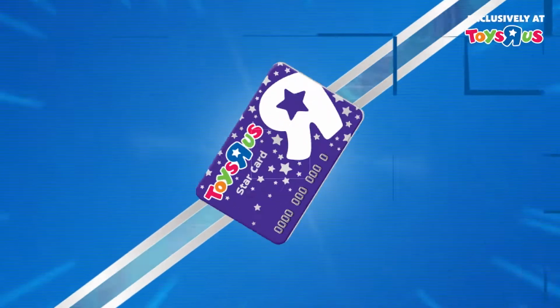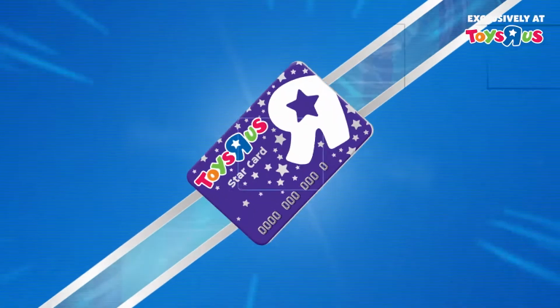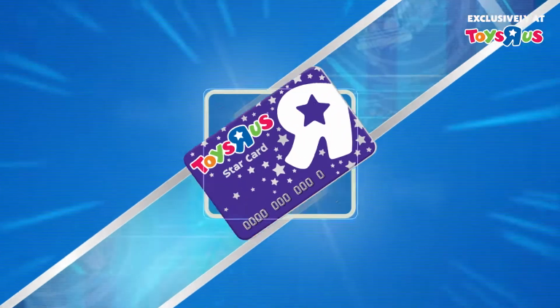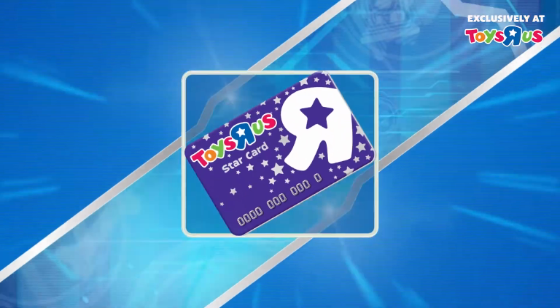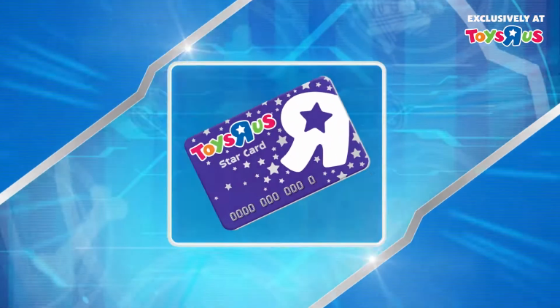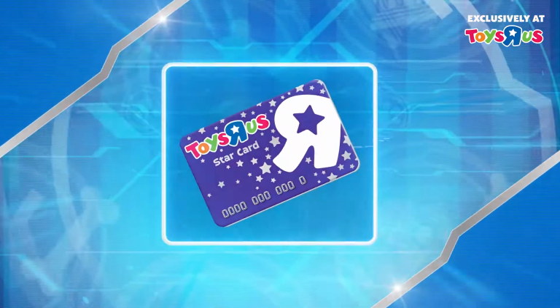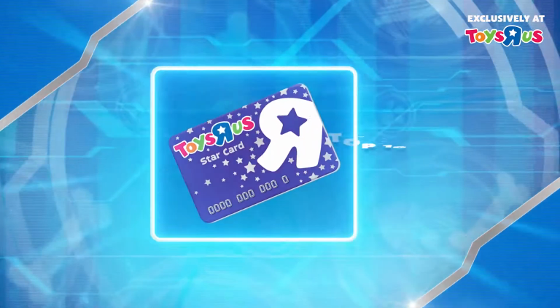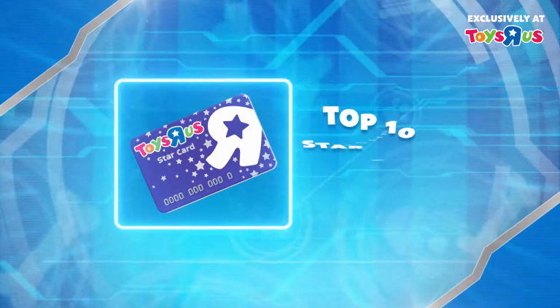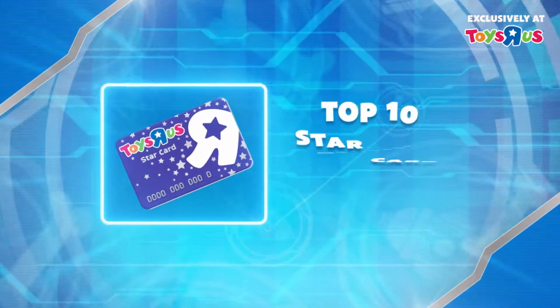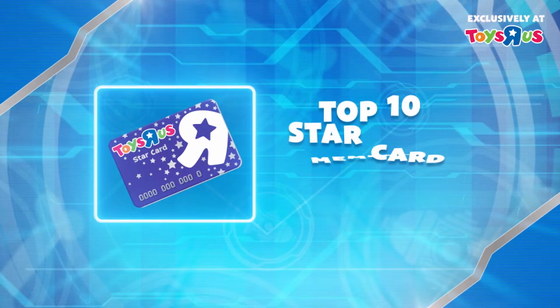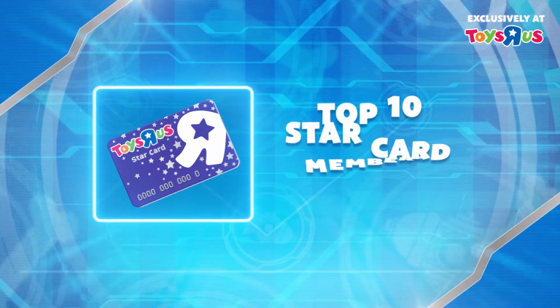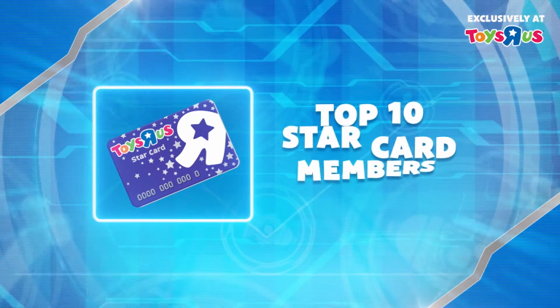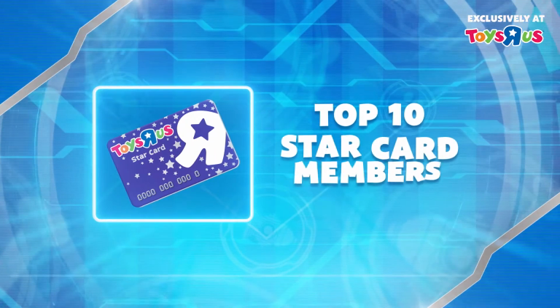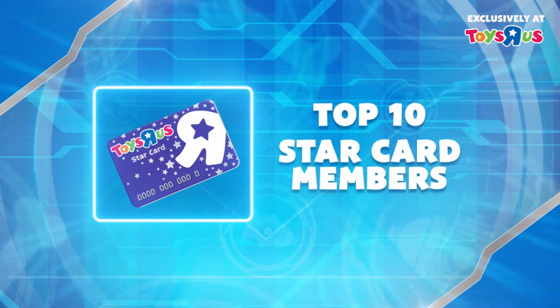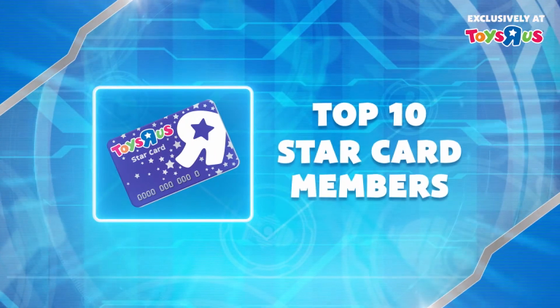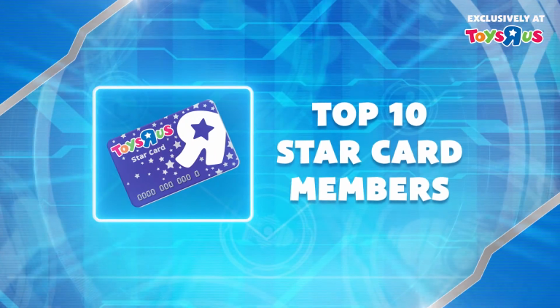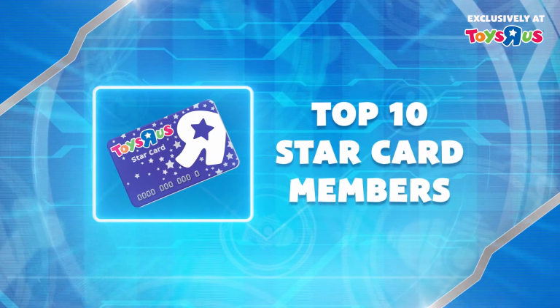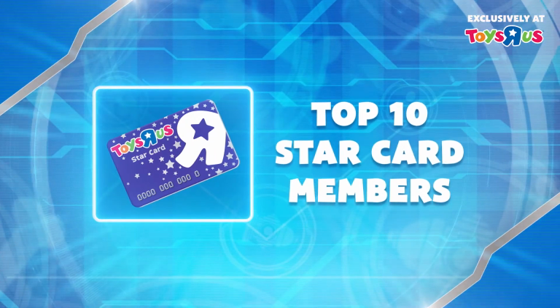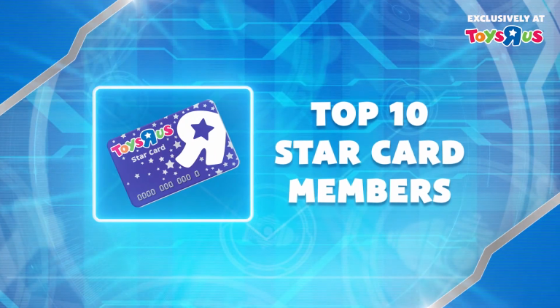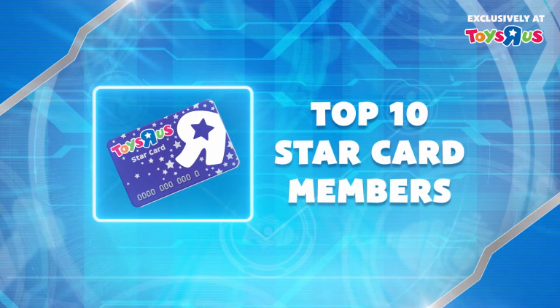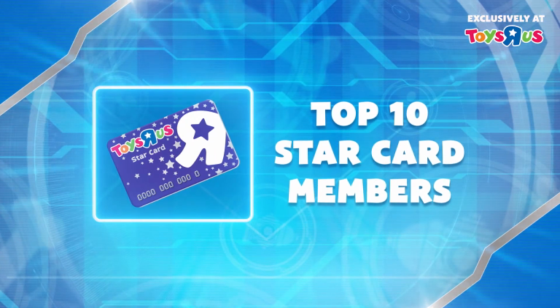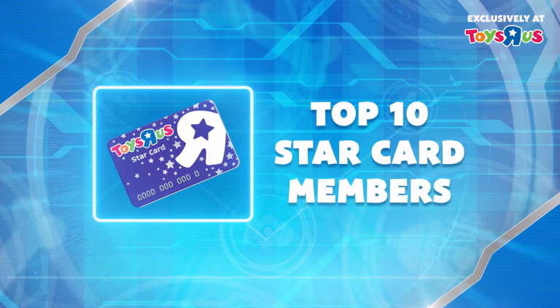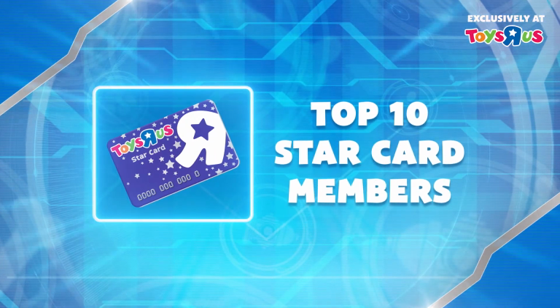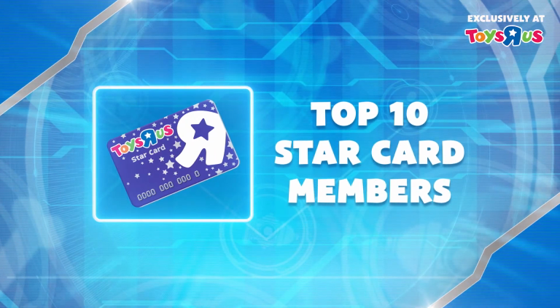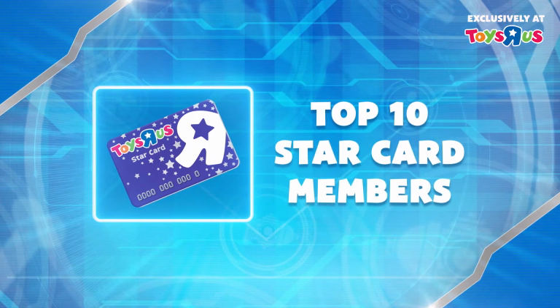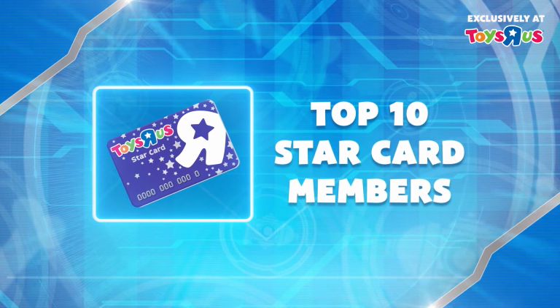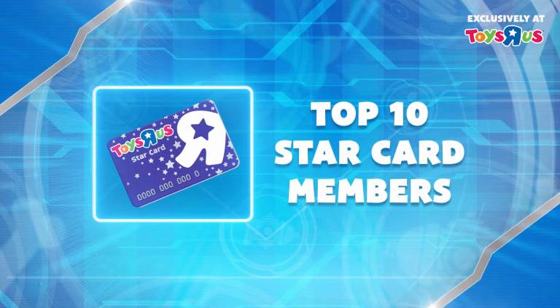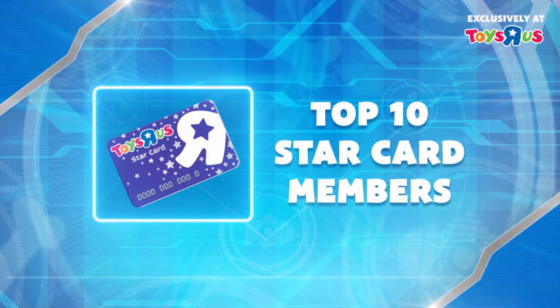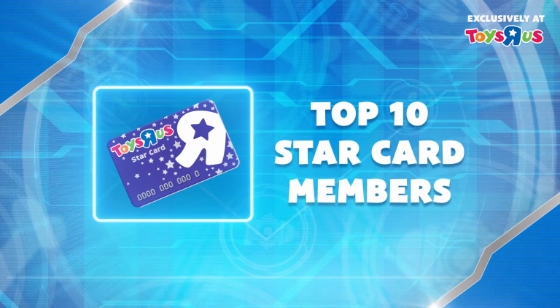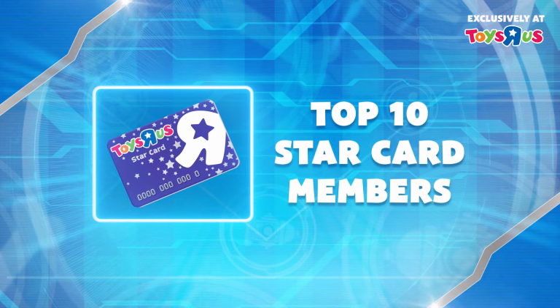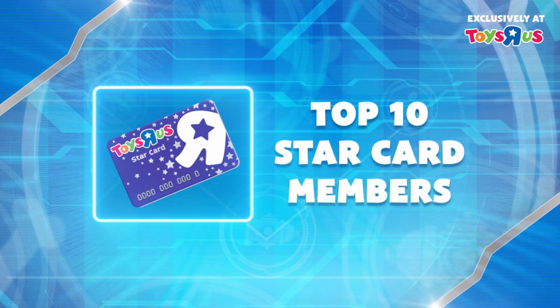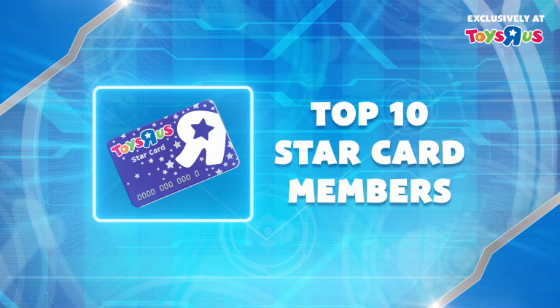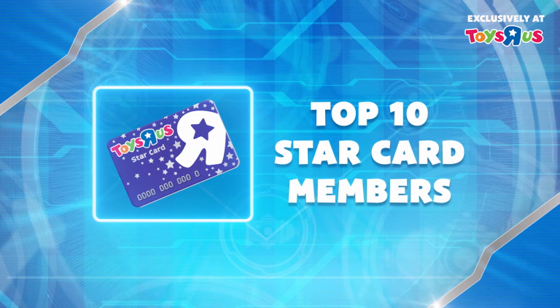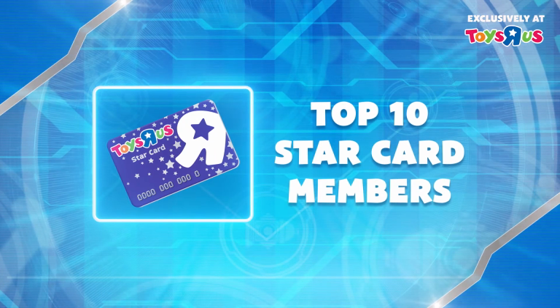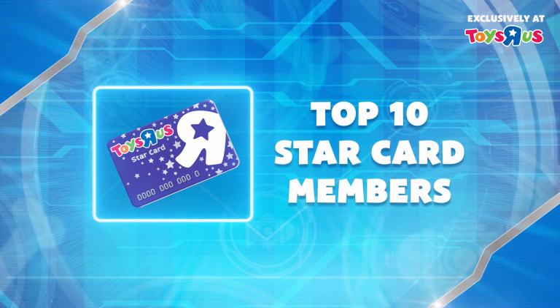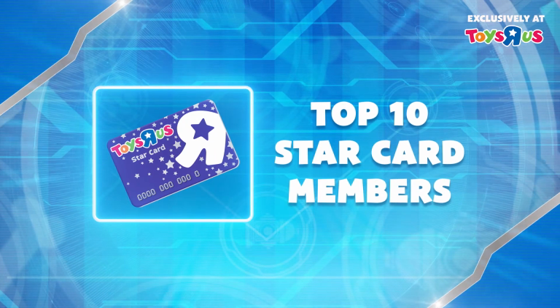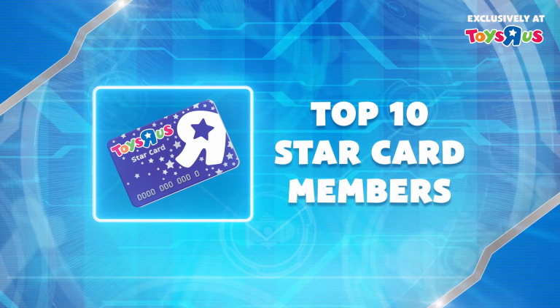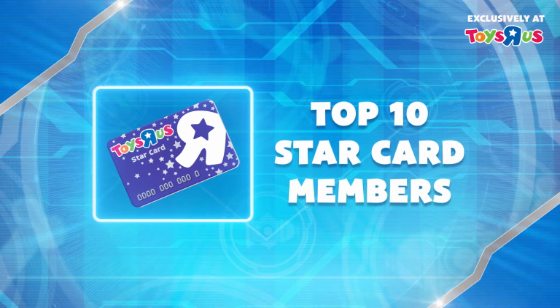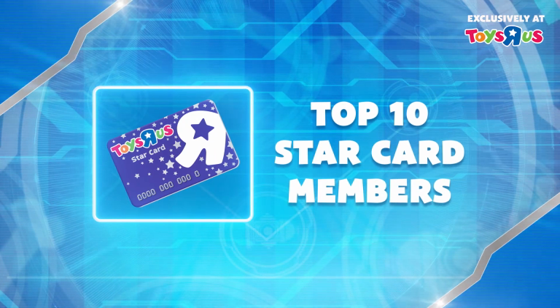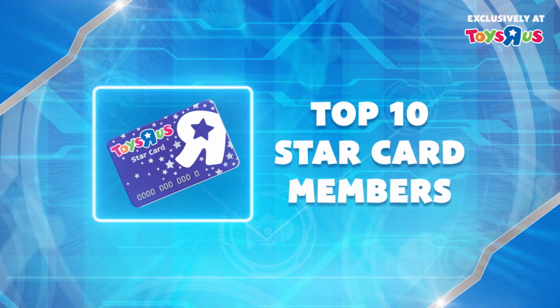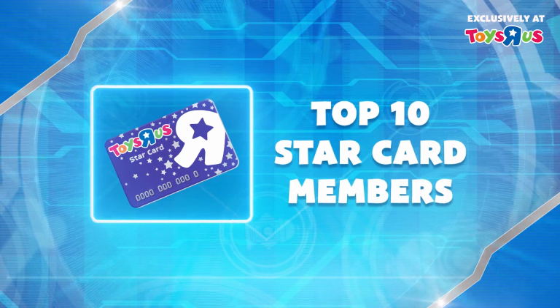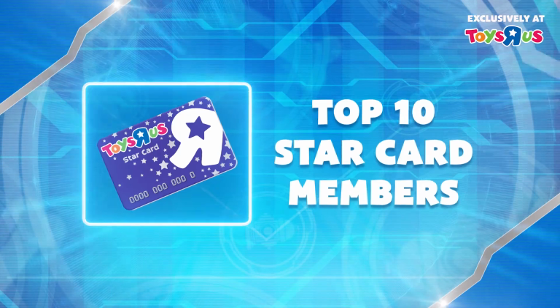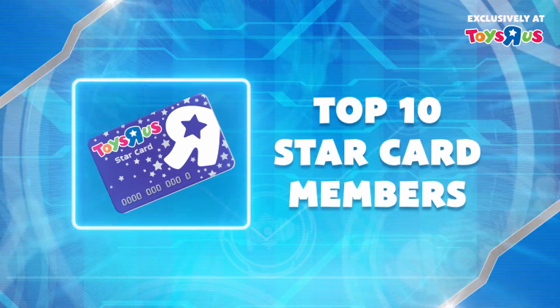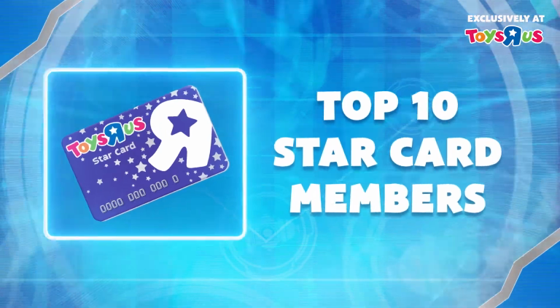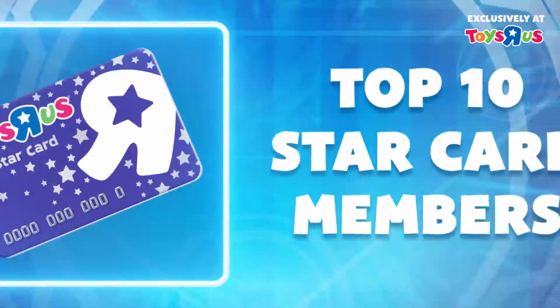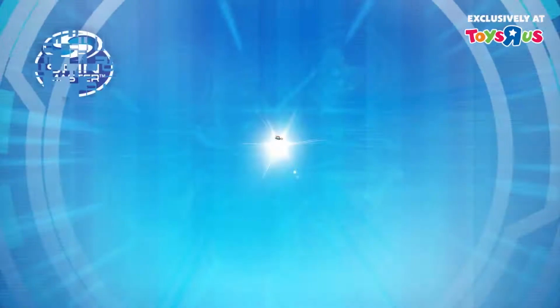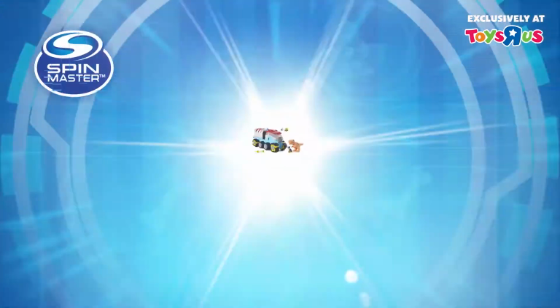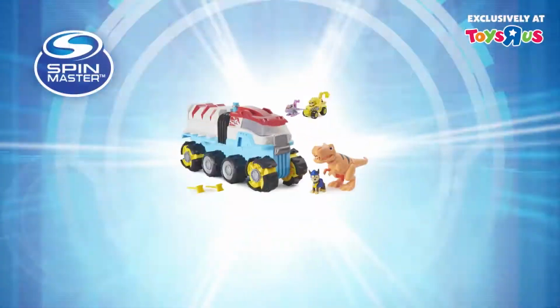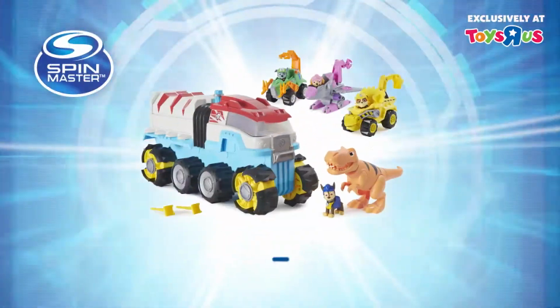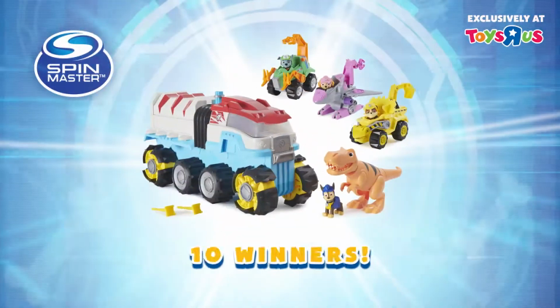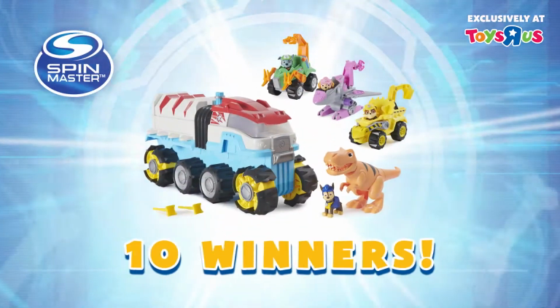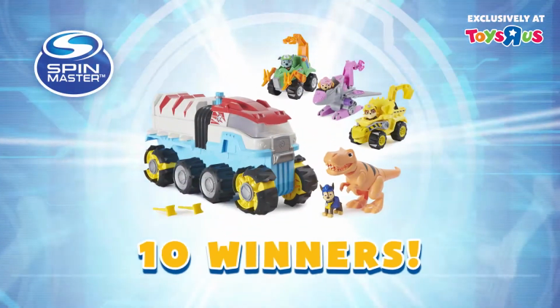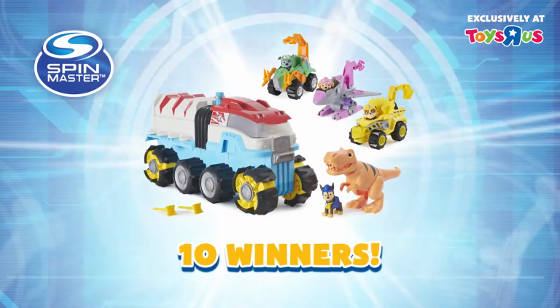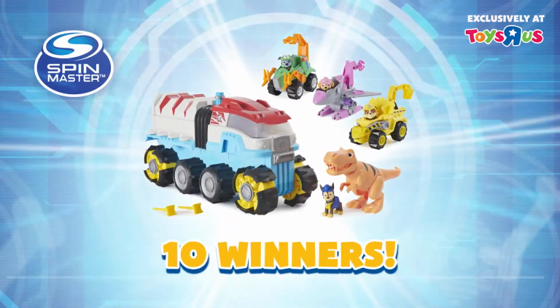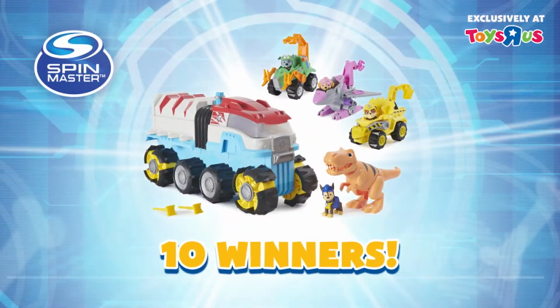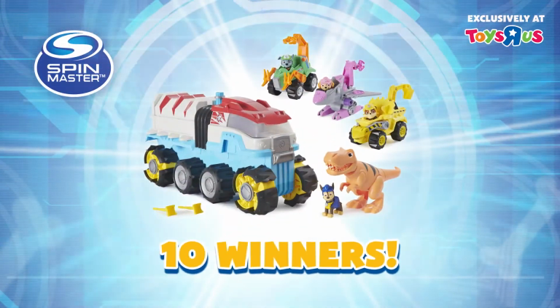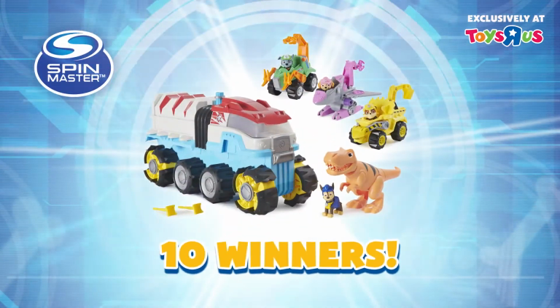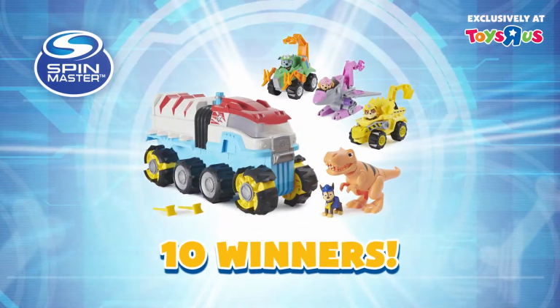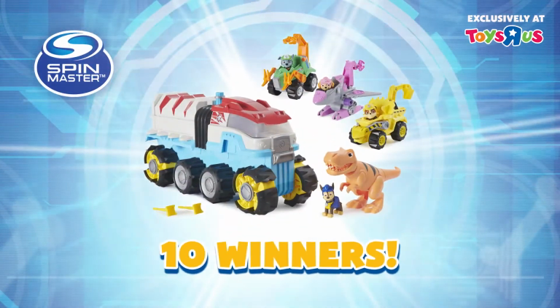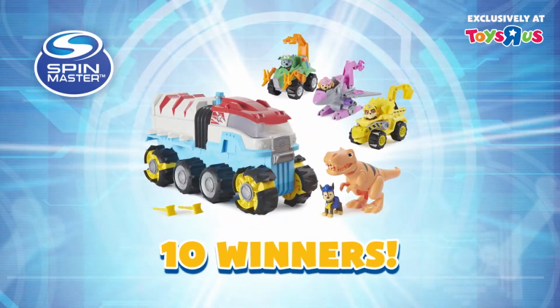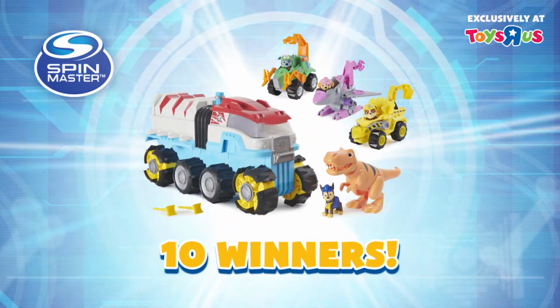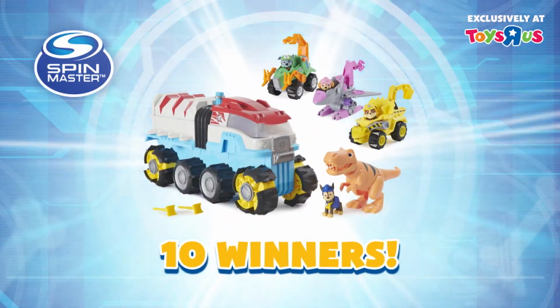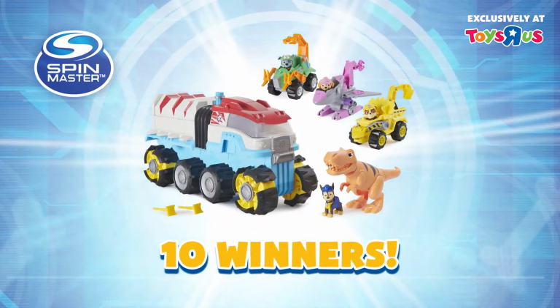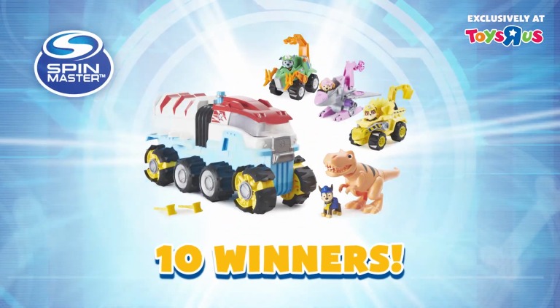The top 10 Star Card members with the highest spend on PAW Patrol Spin Master toys during the promo period will win a PAW Patrol Hamper Prize each.